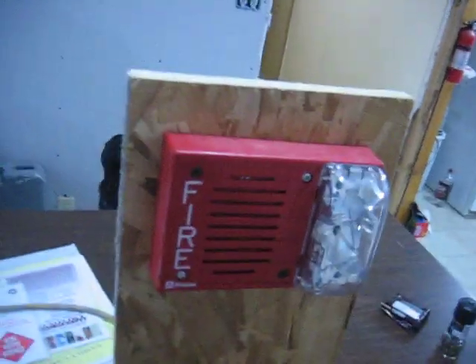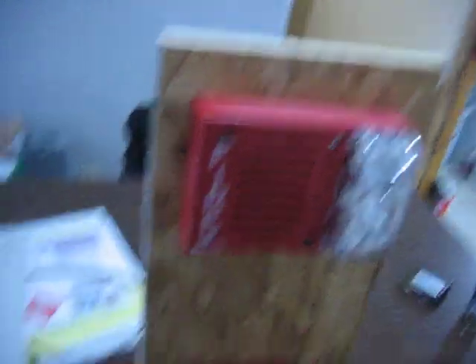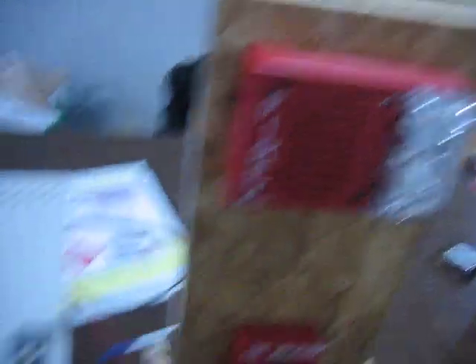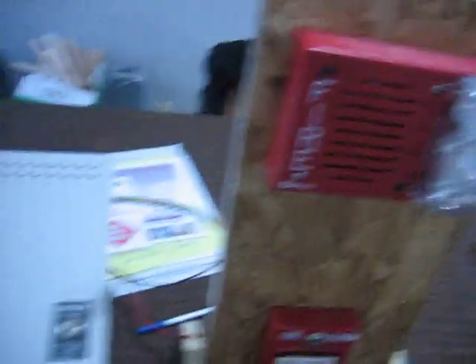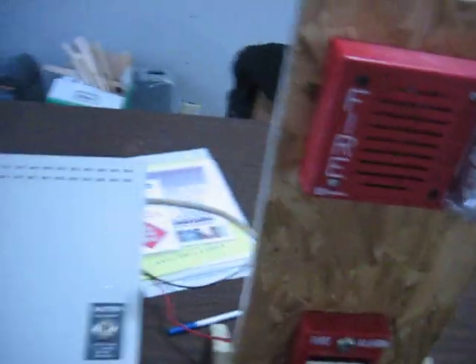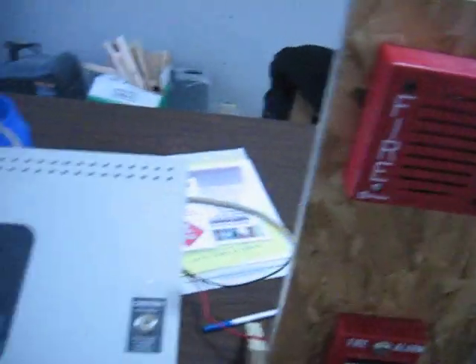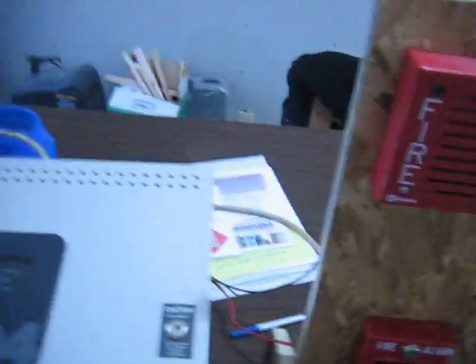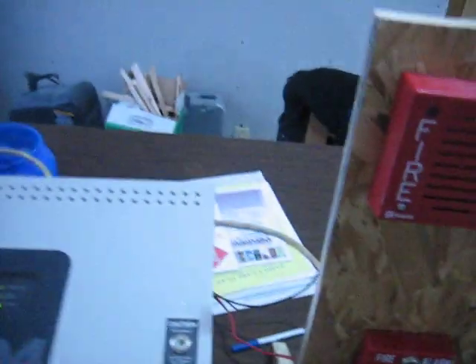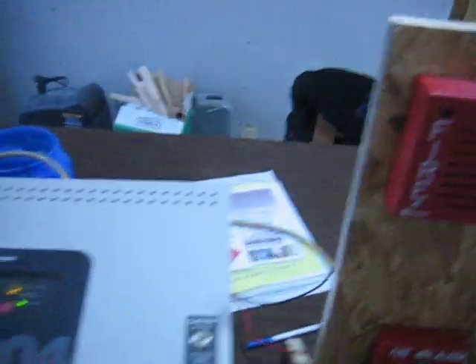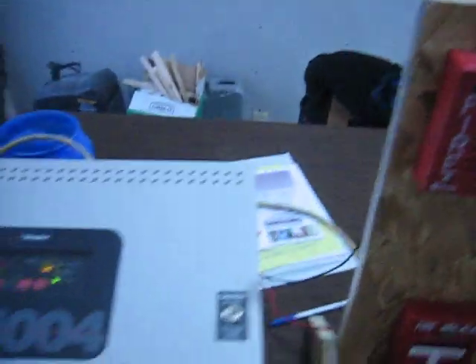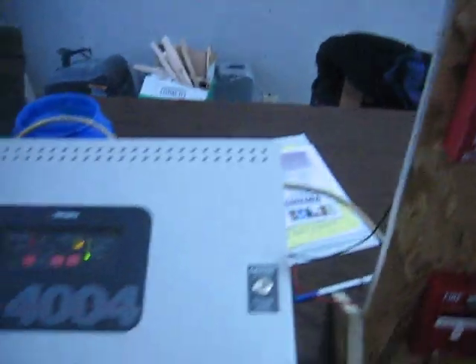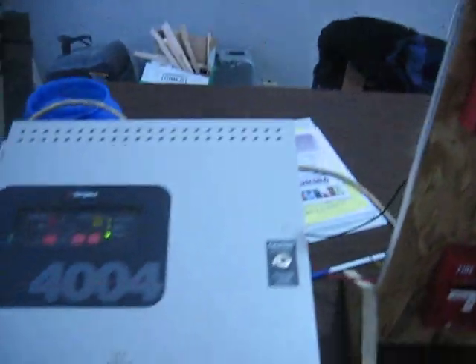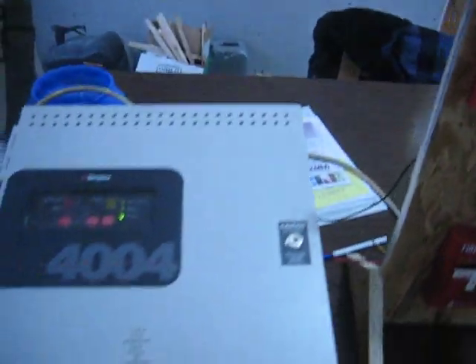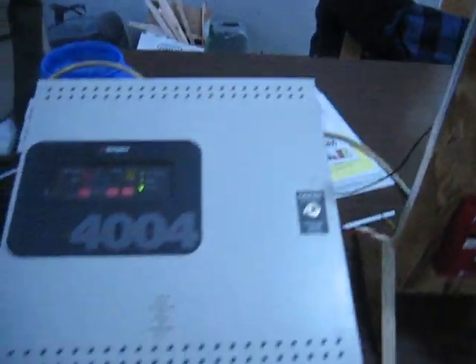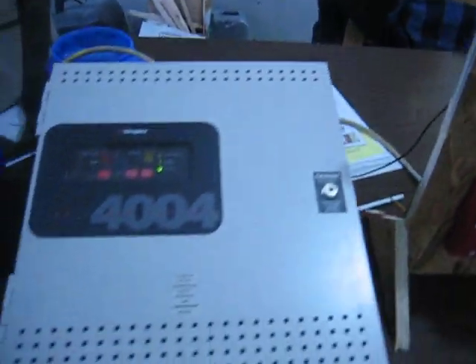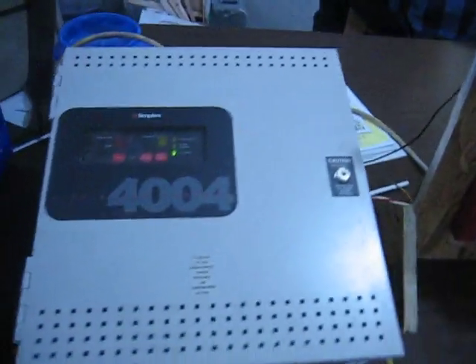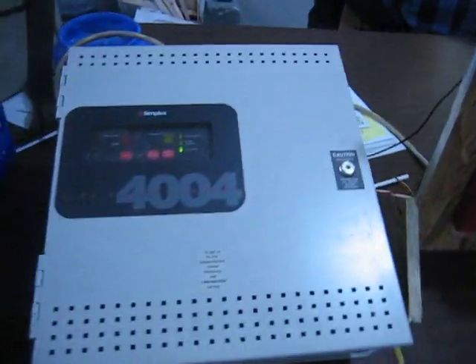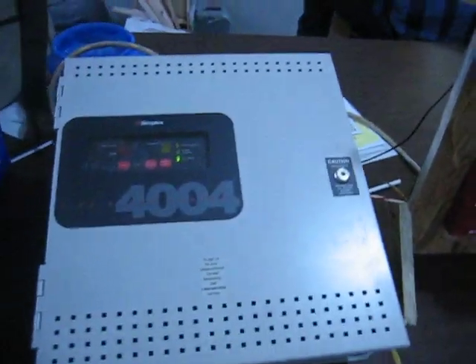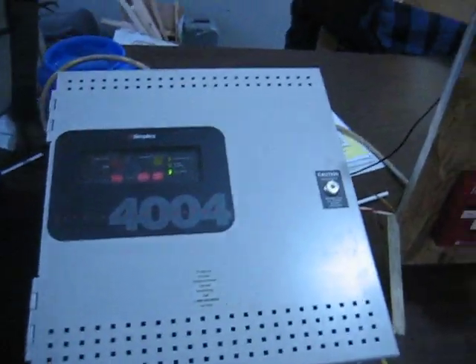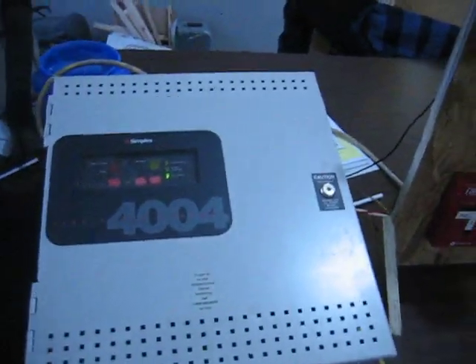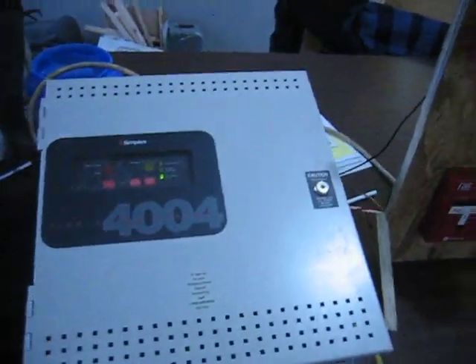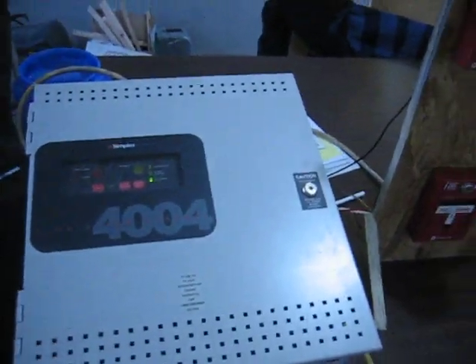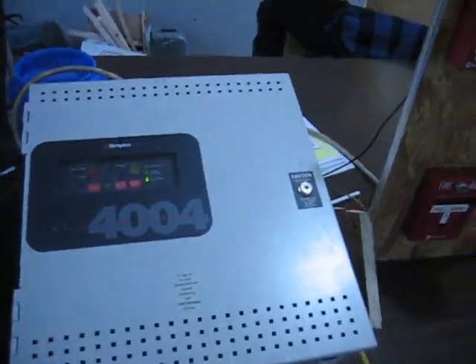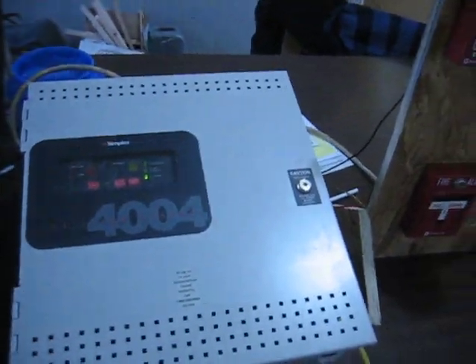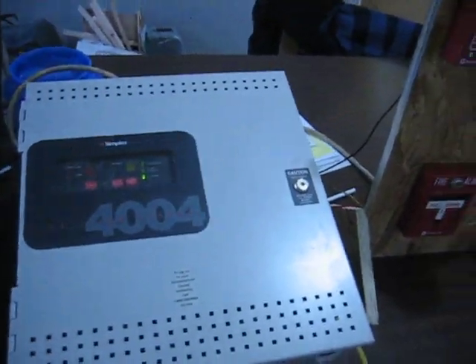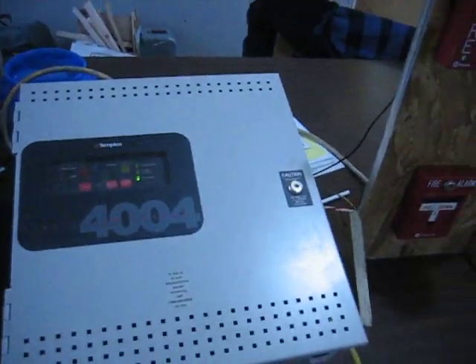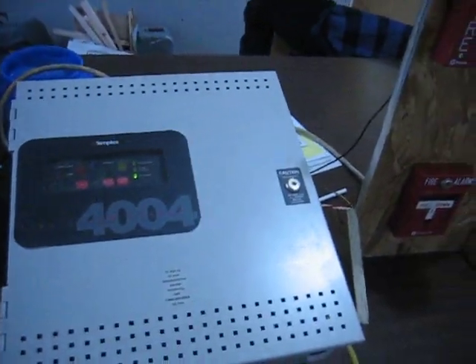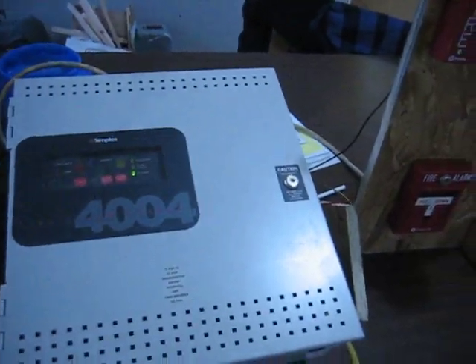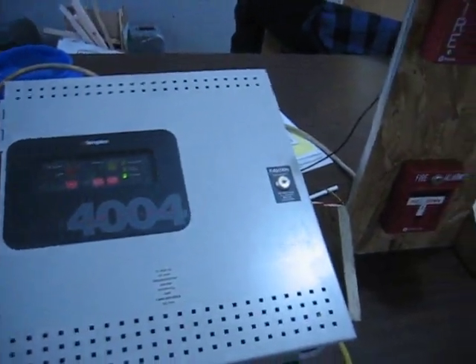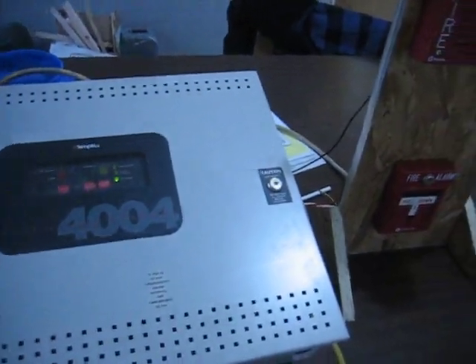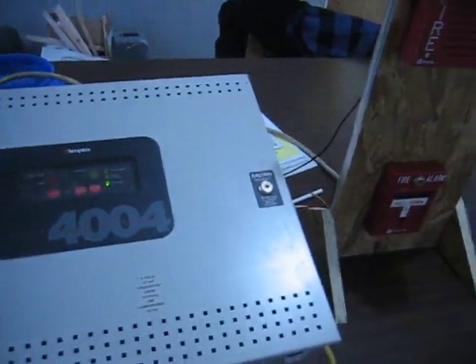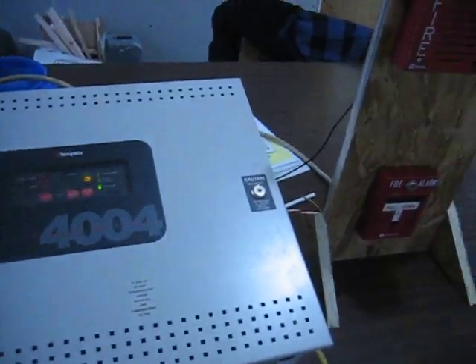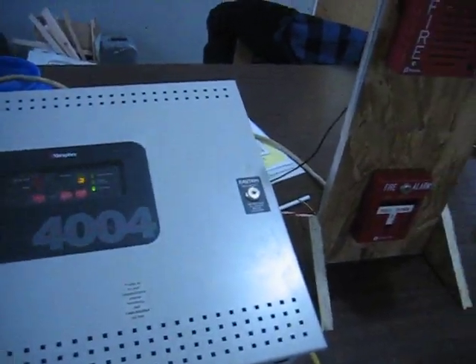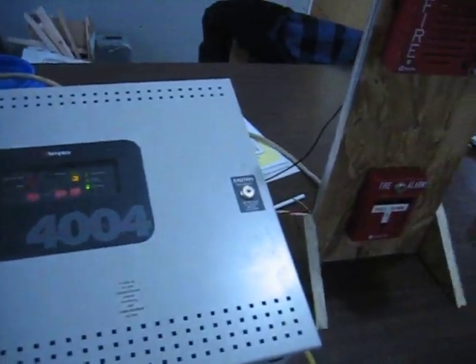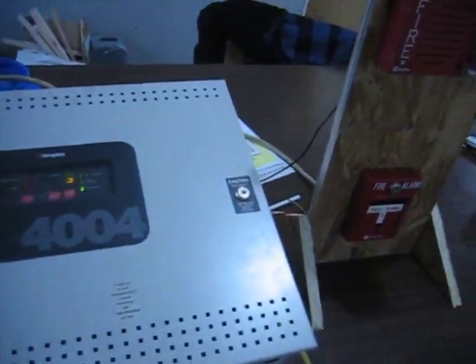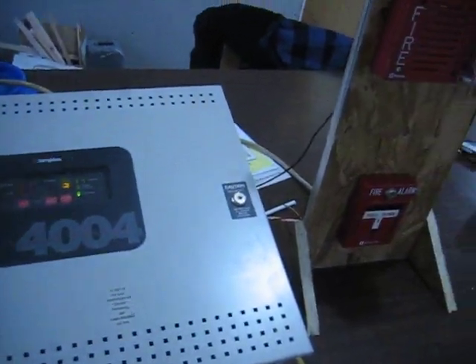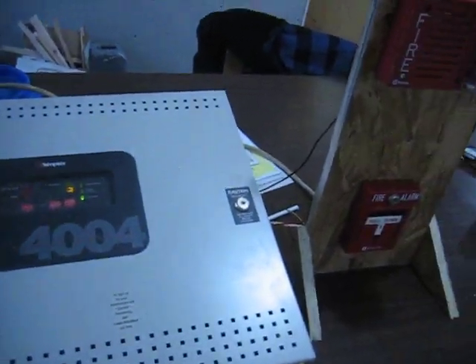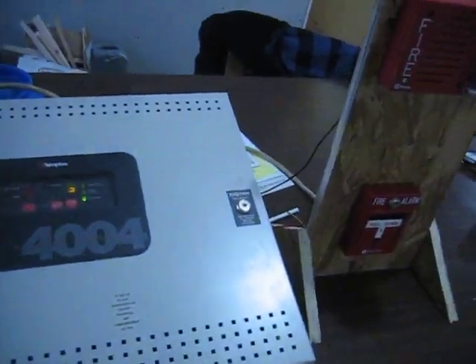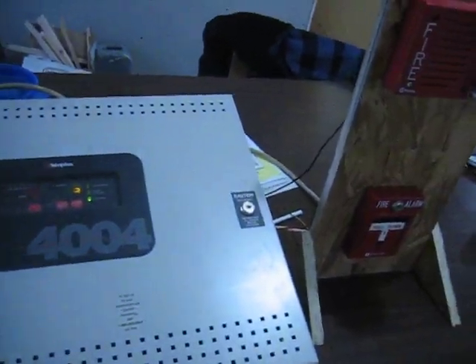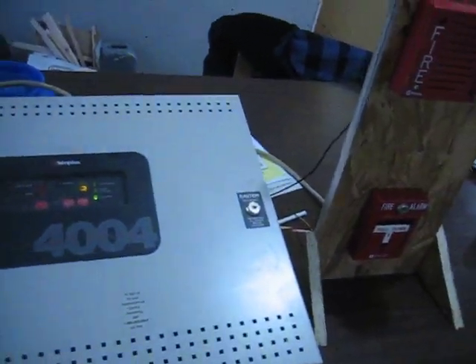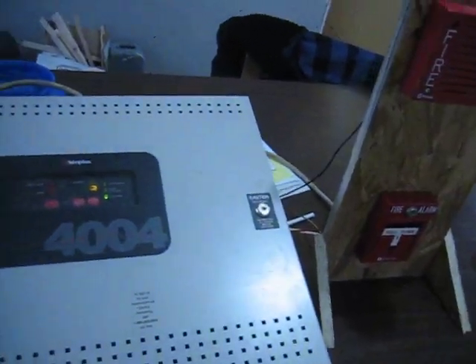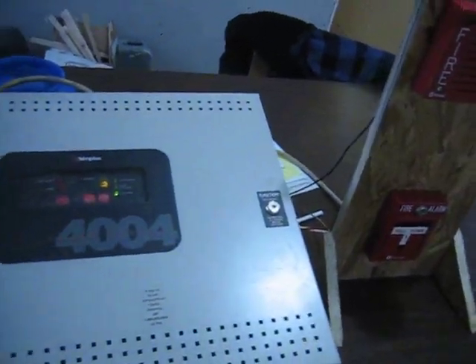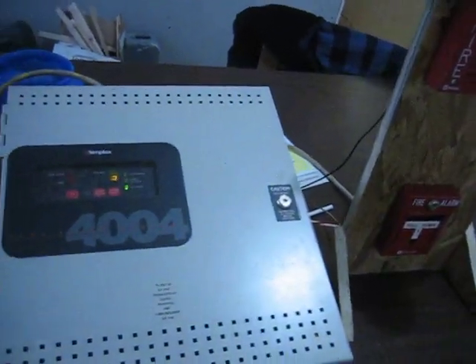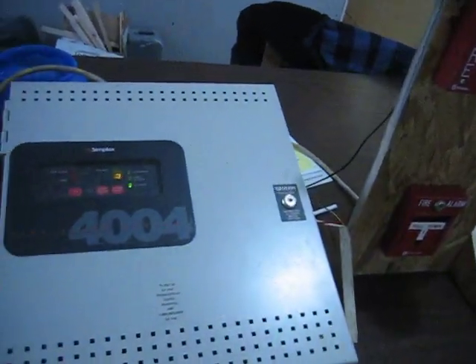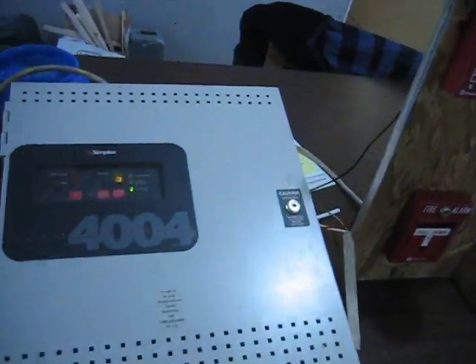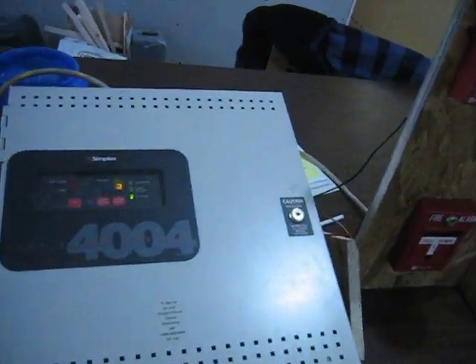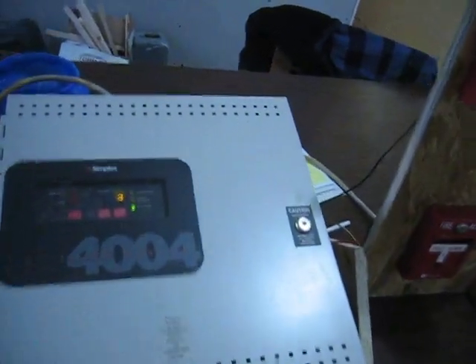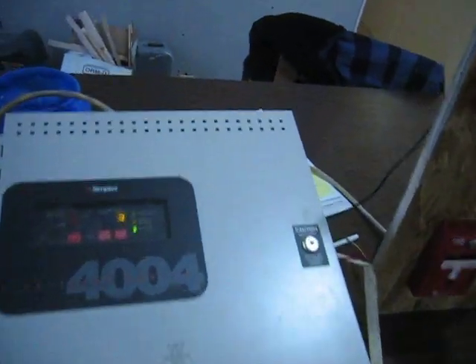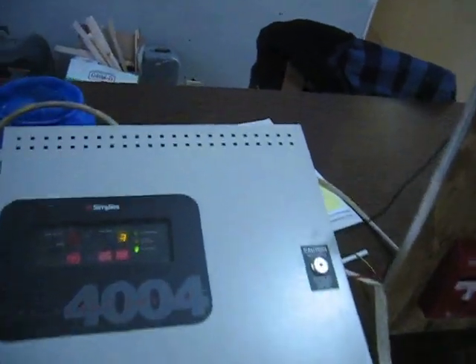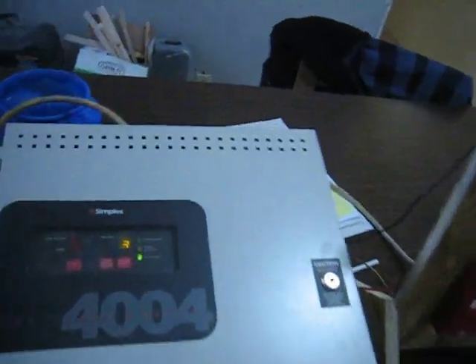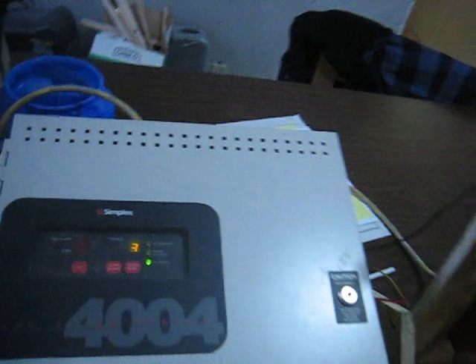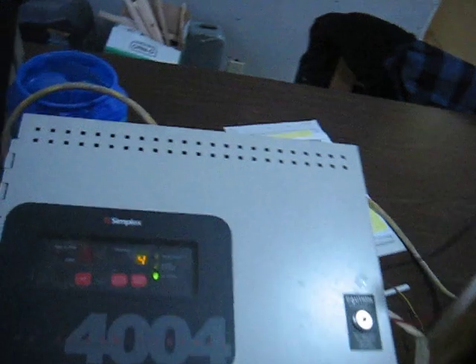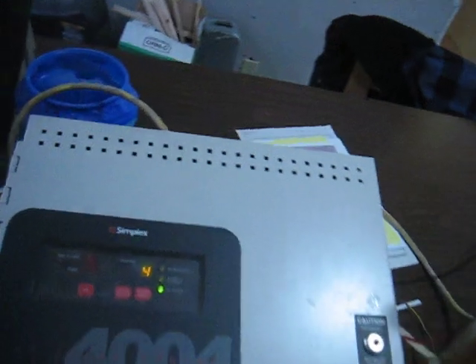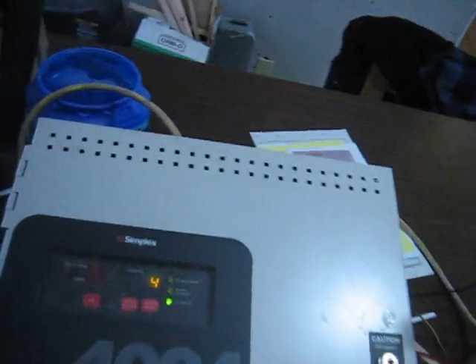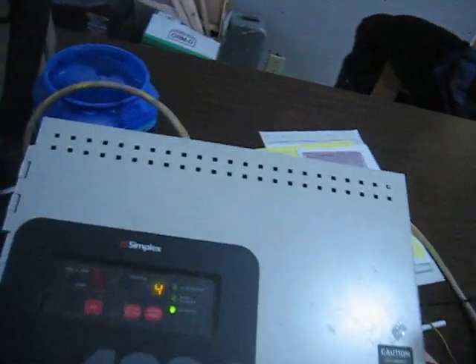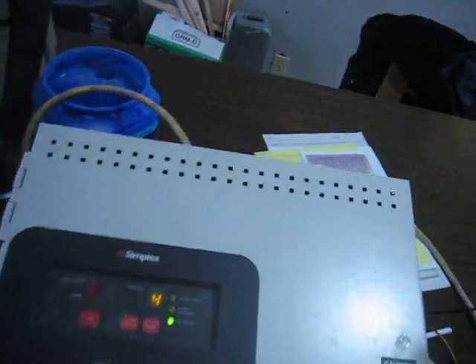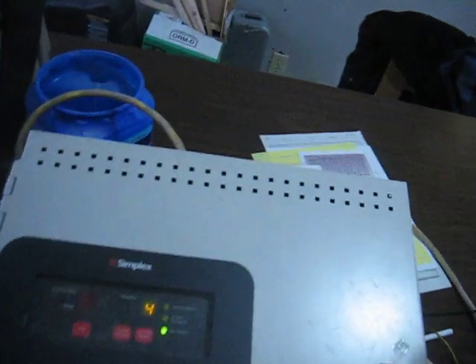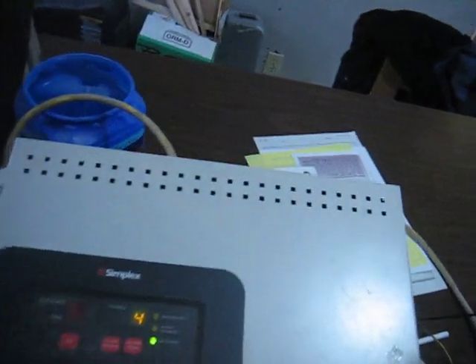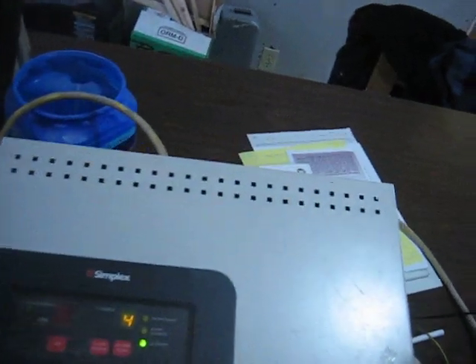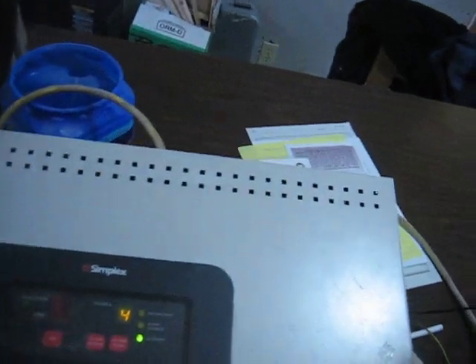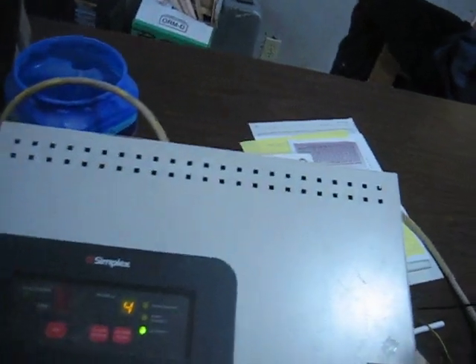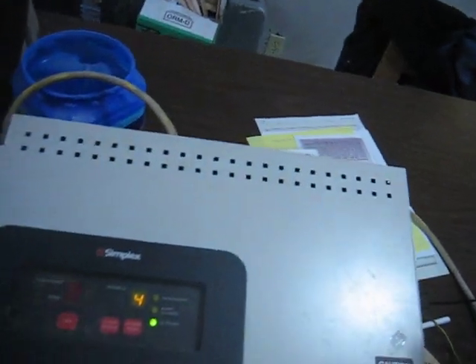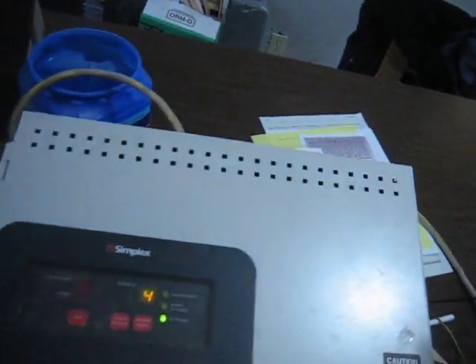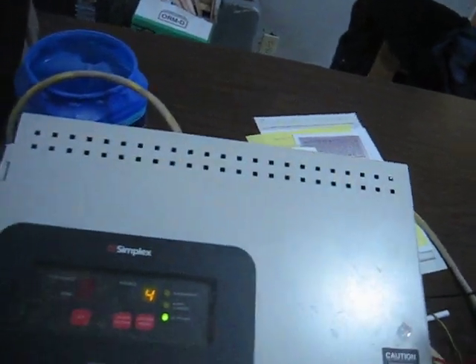Take a look inside the panel. I got this off eBay last week.